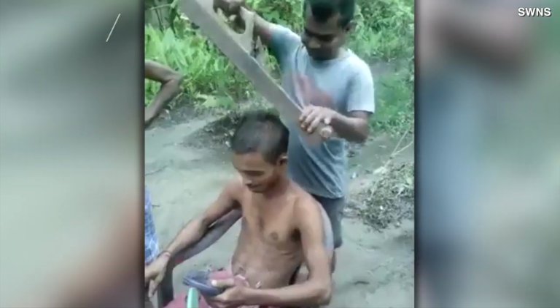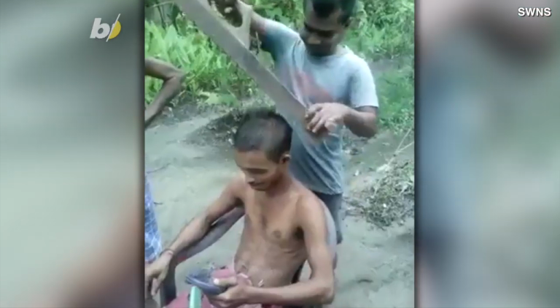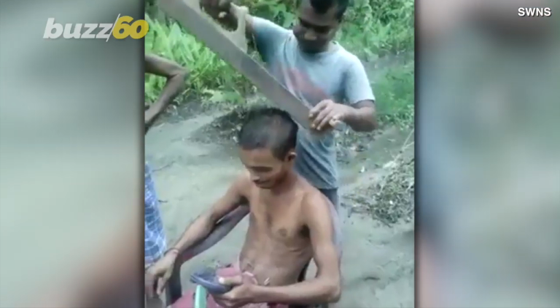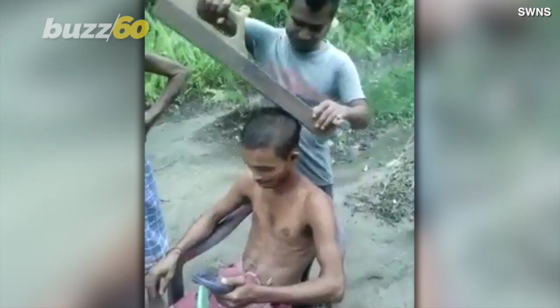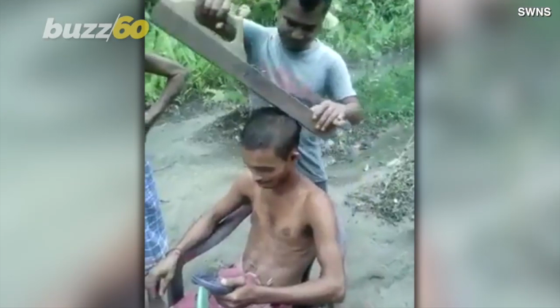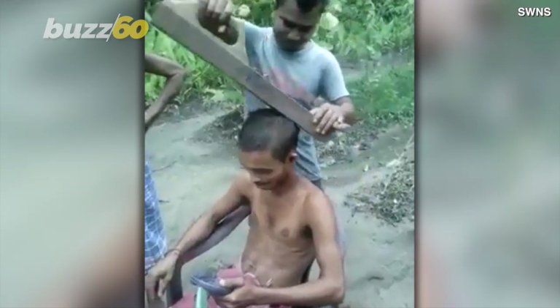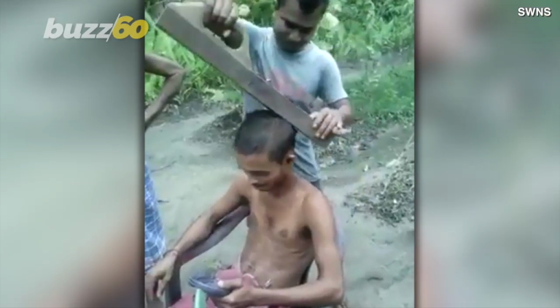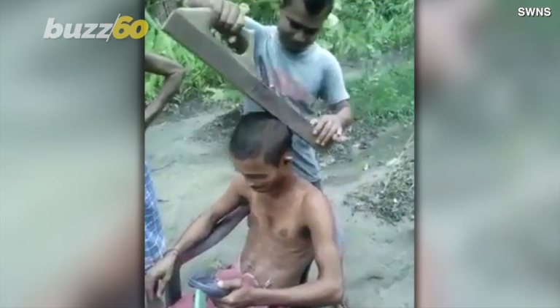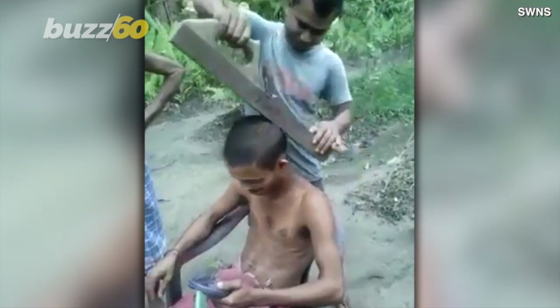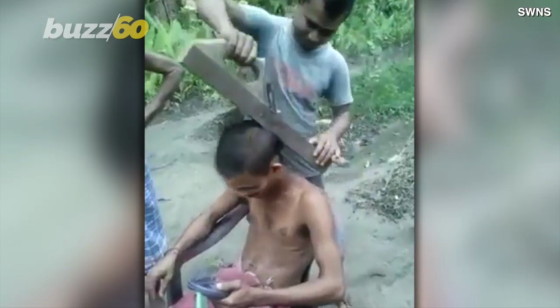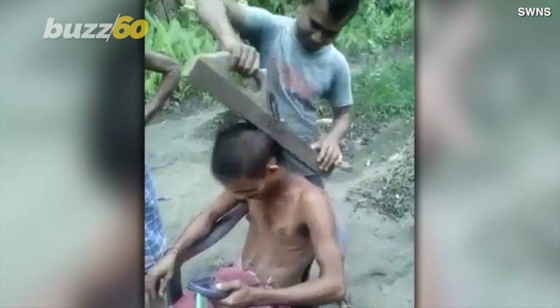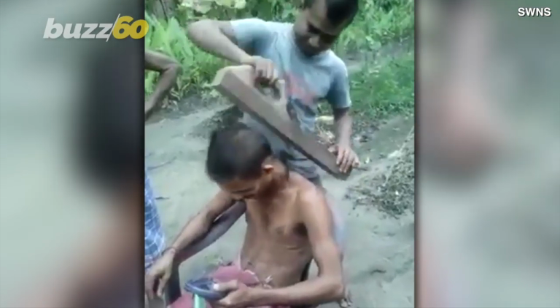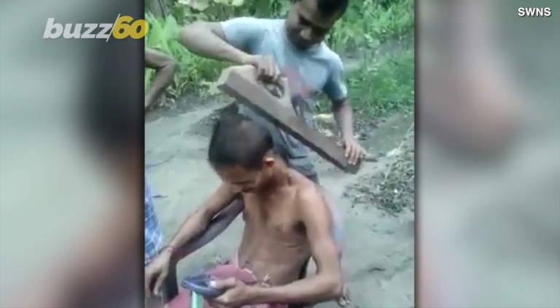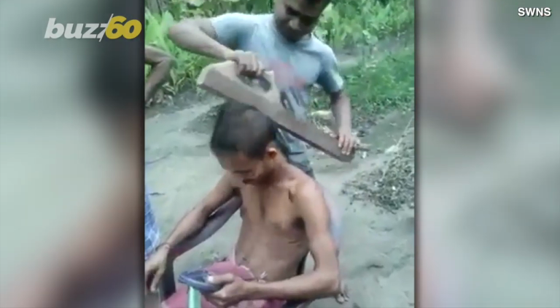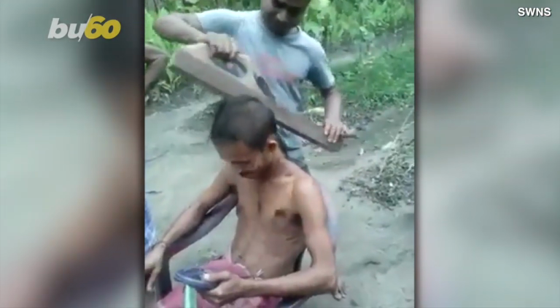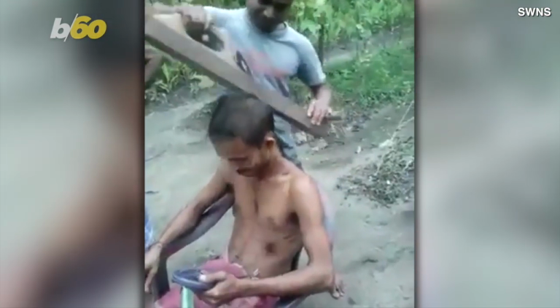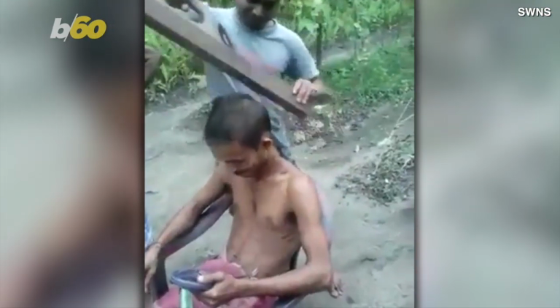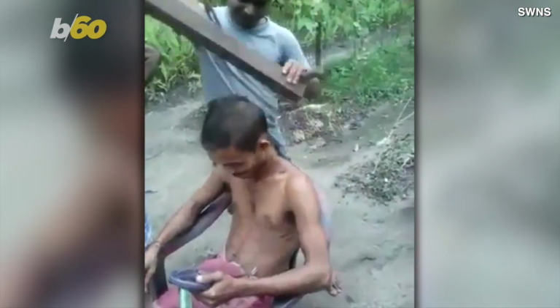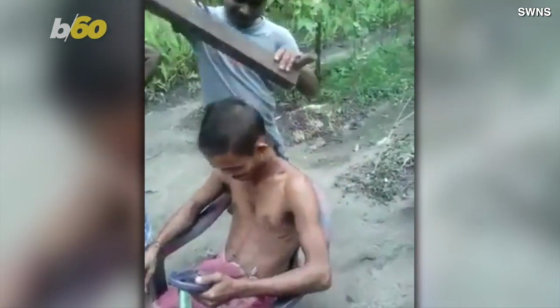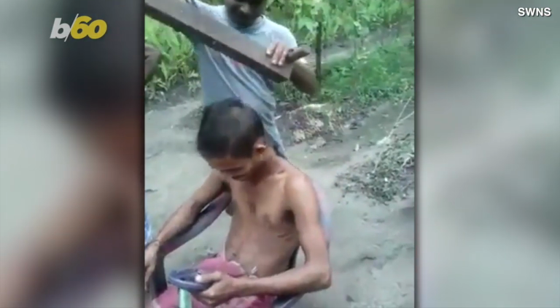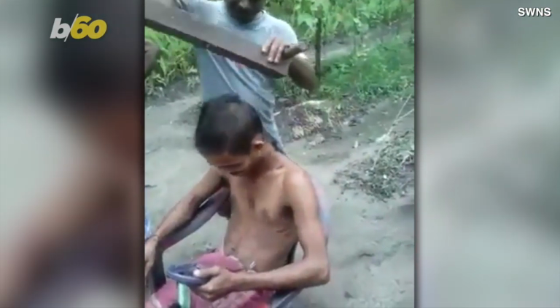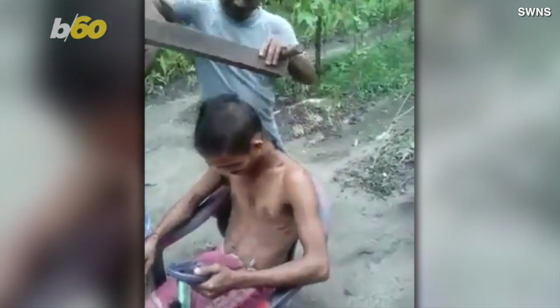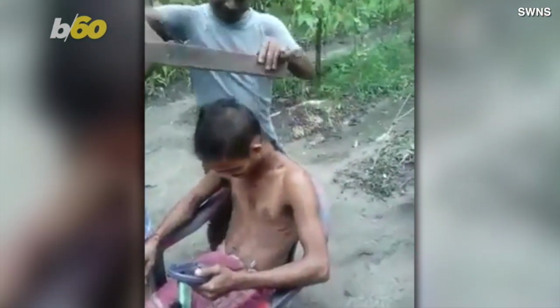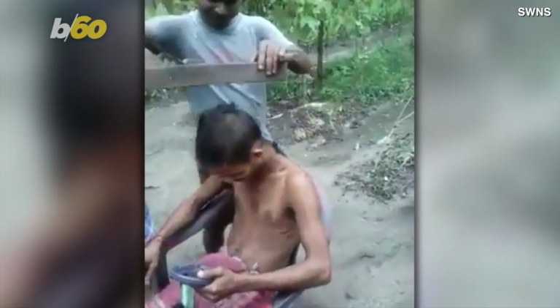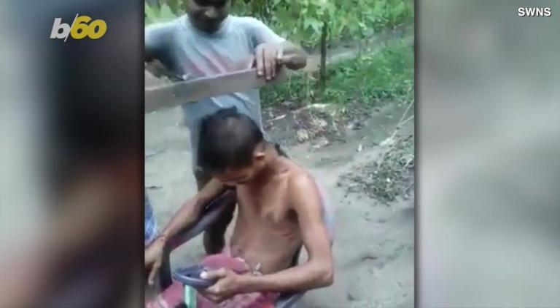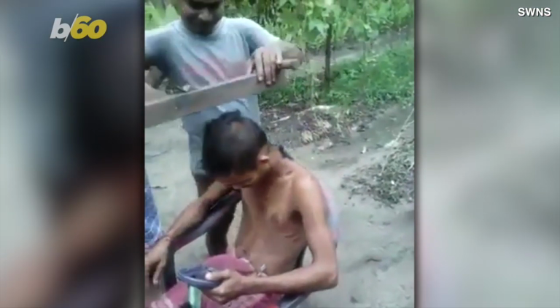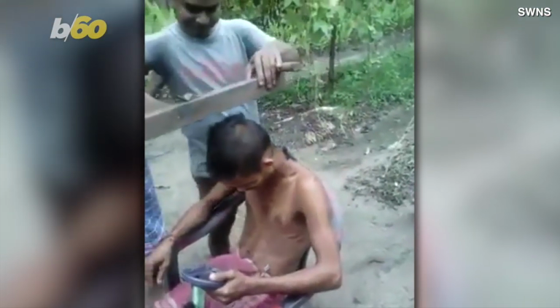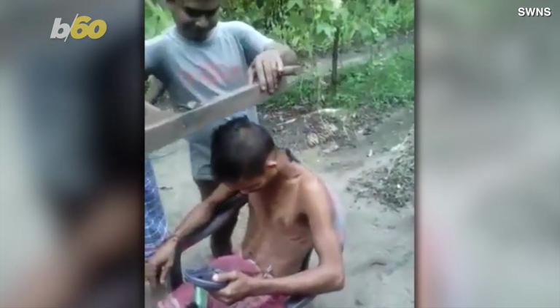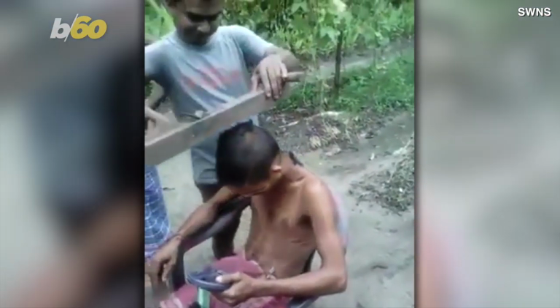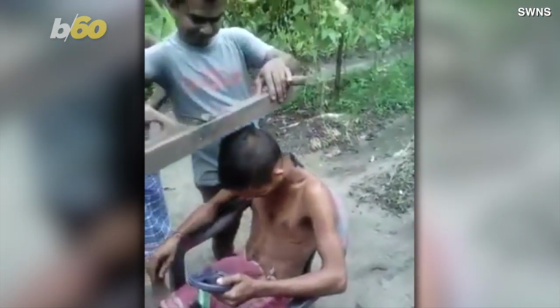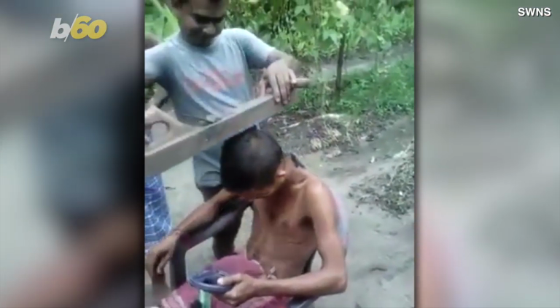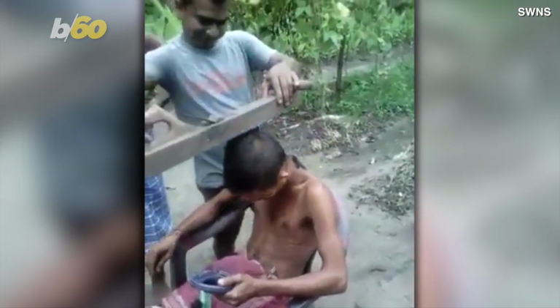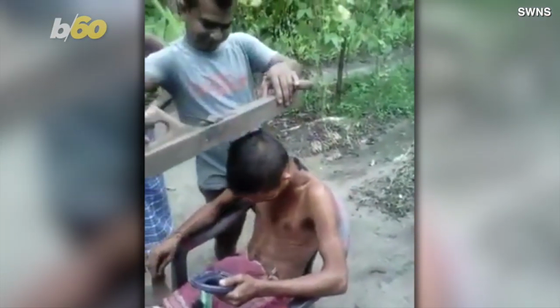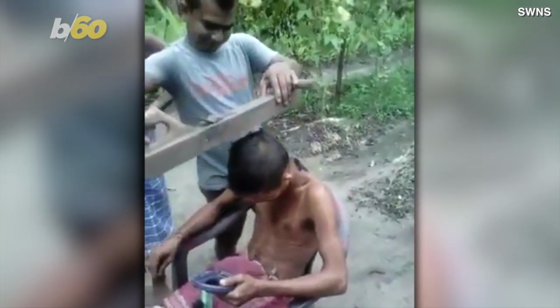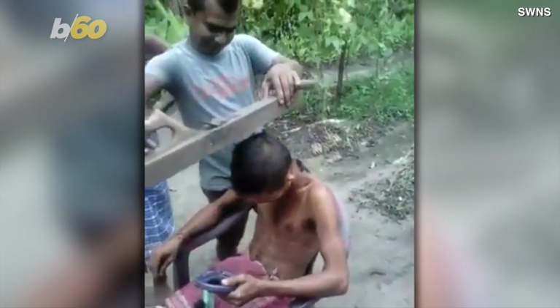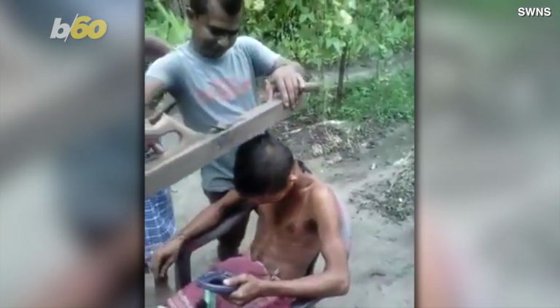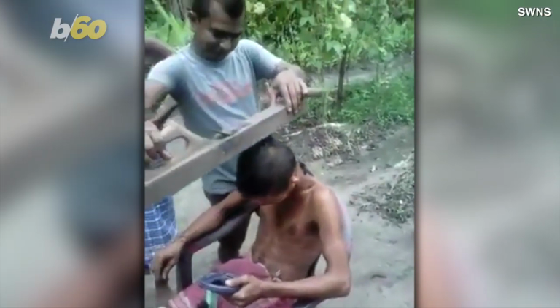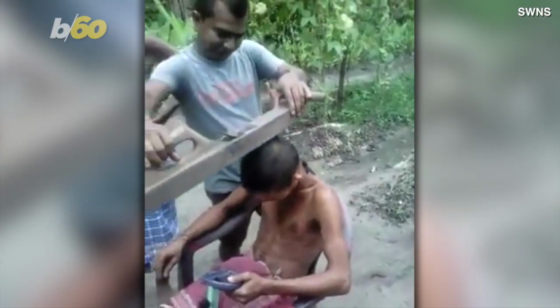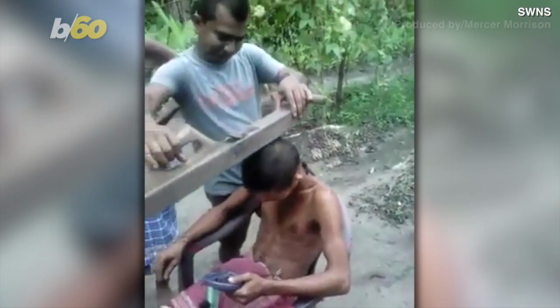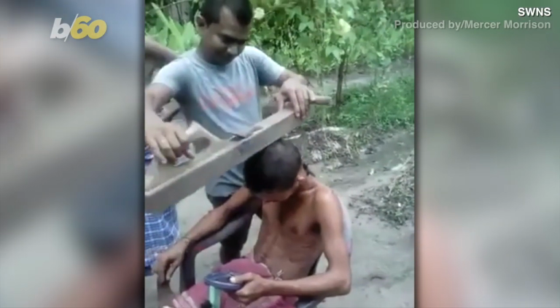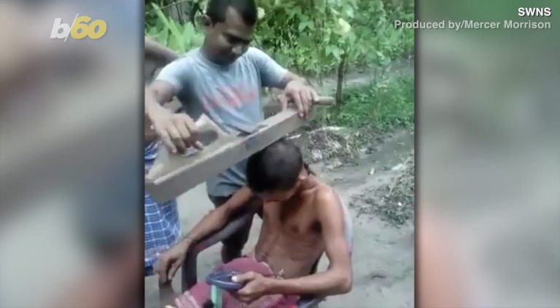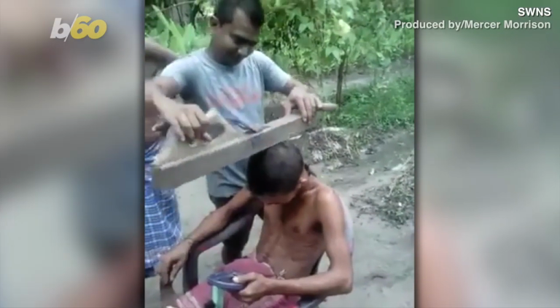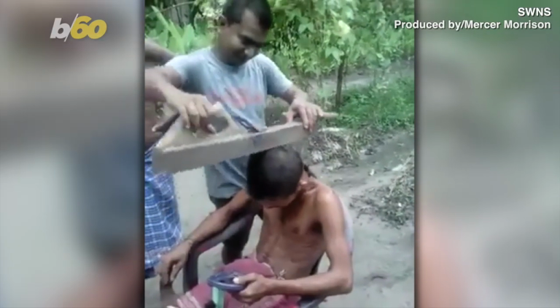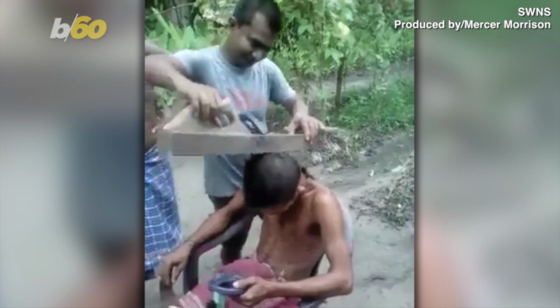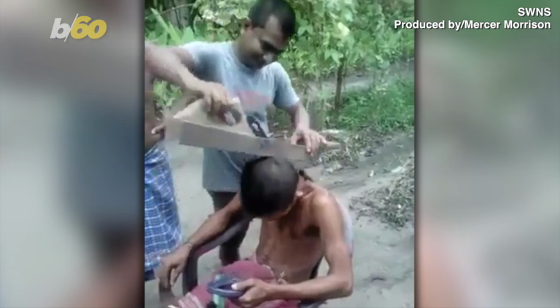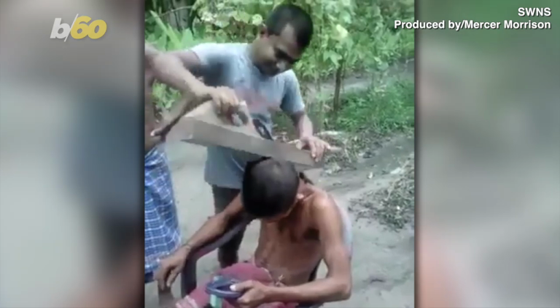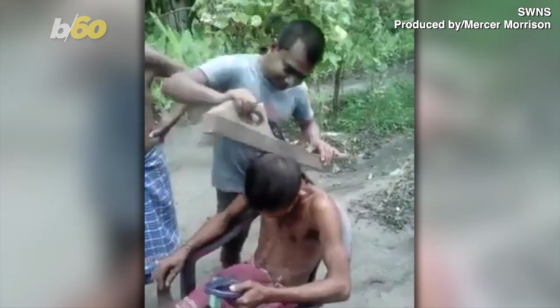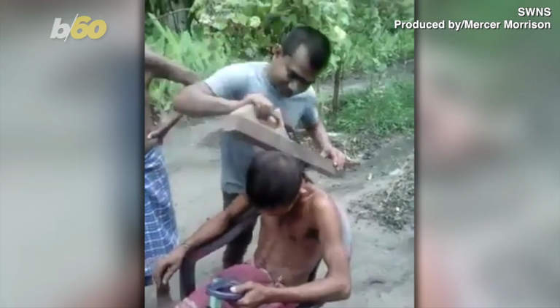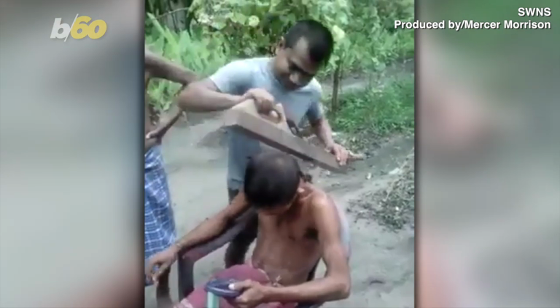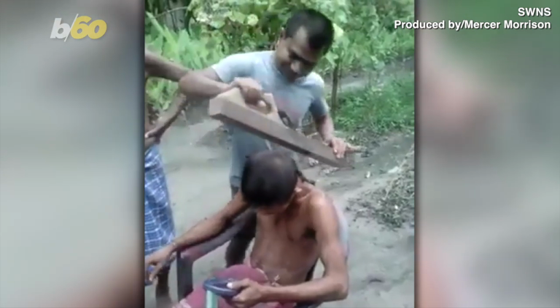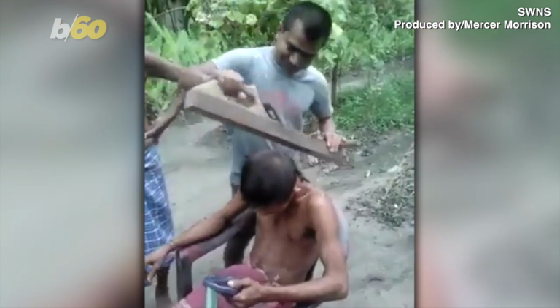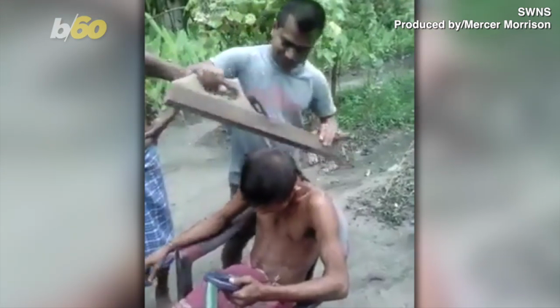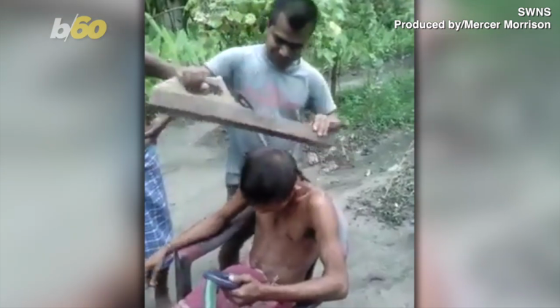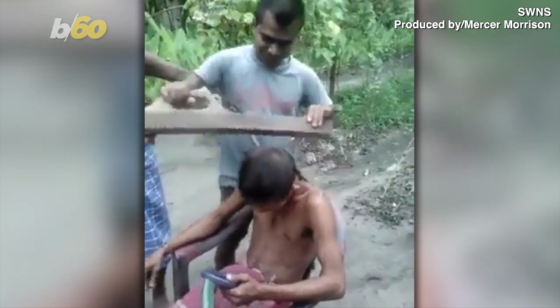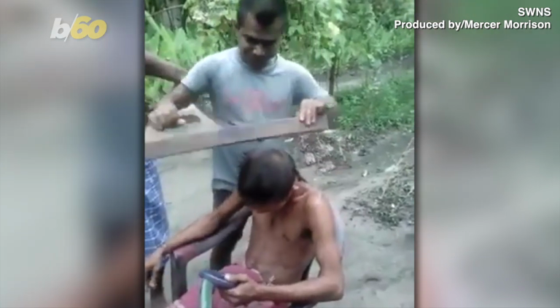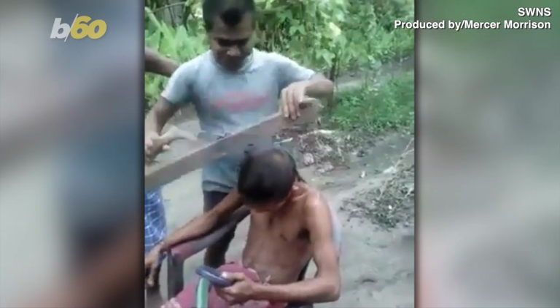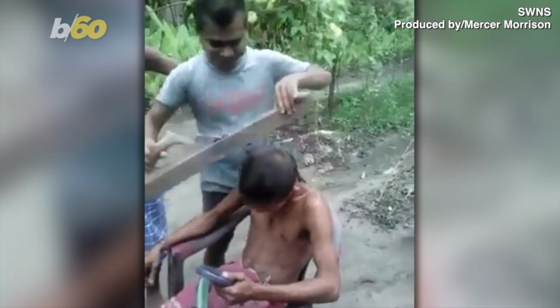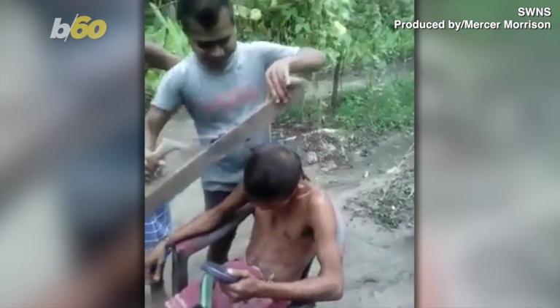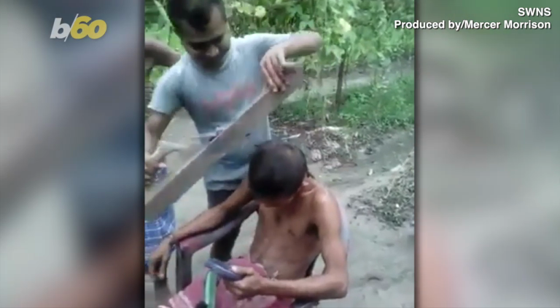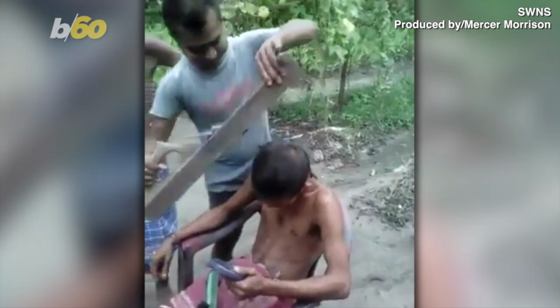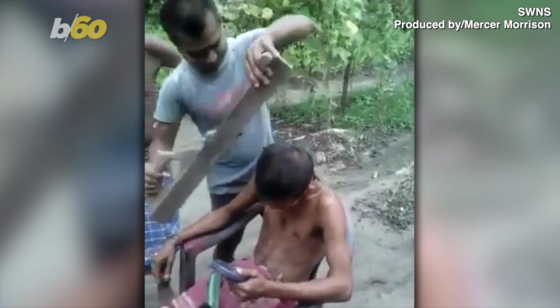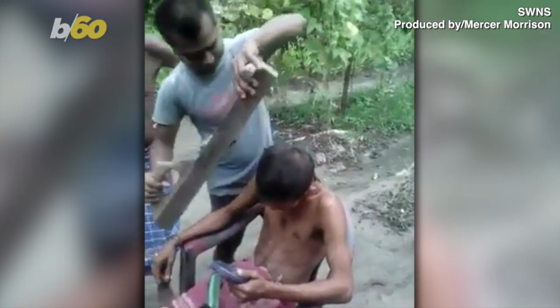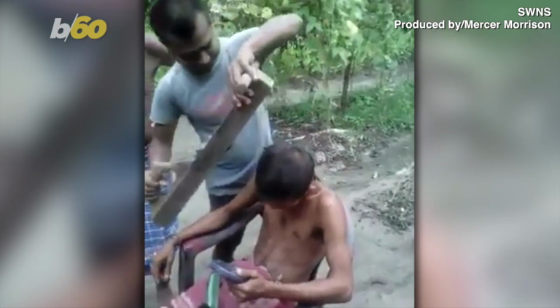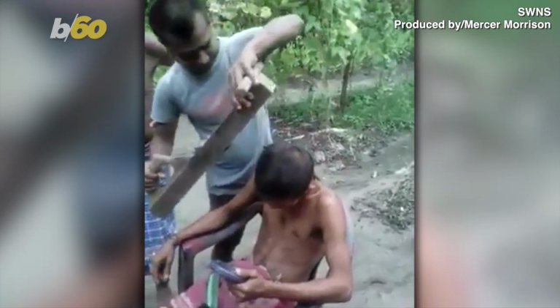It looks like this barber may moonlight as a woodworker, but he's actually giving this man a trim using a wood plane.